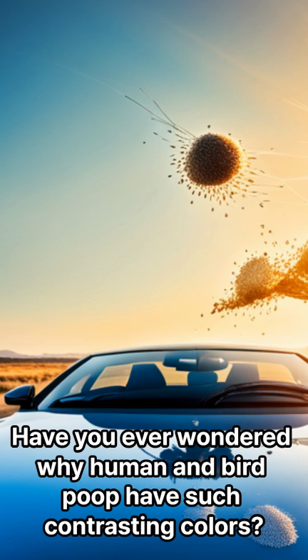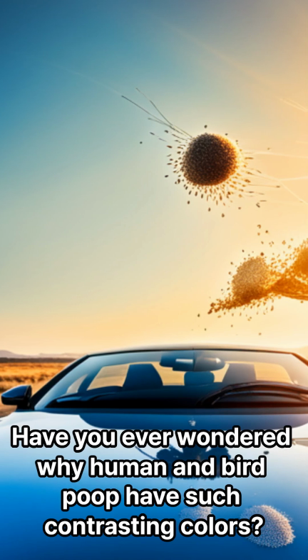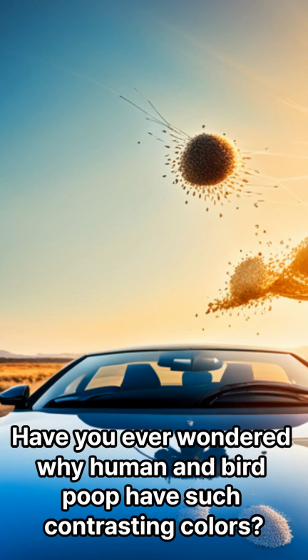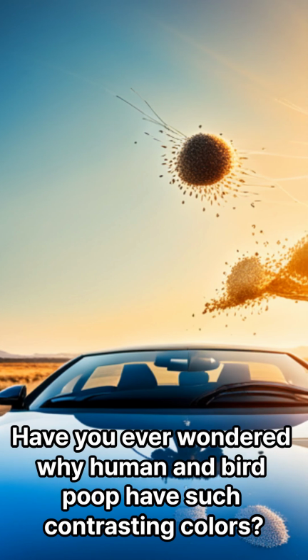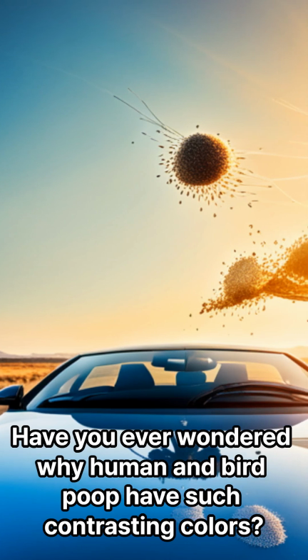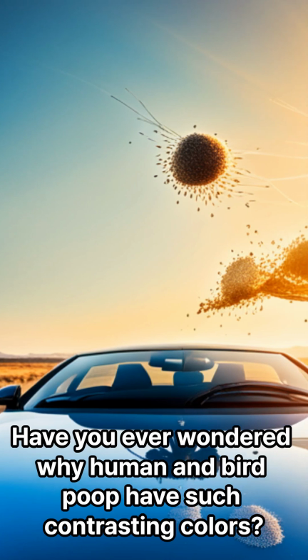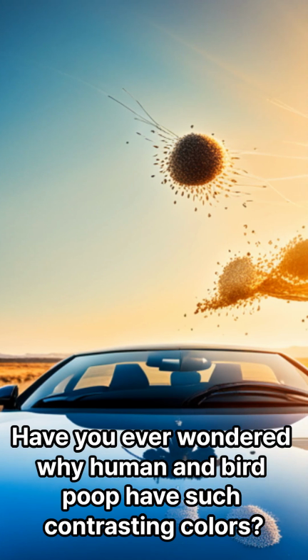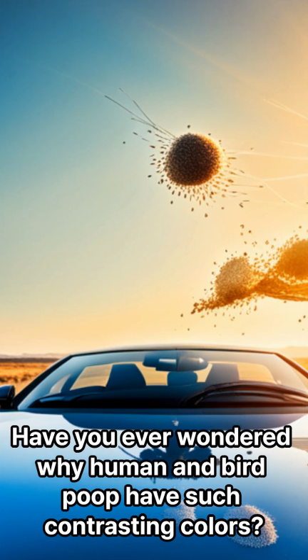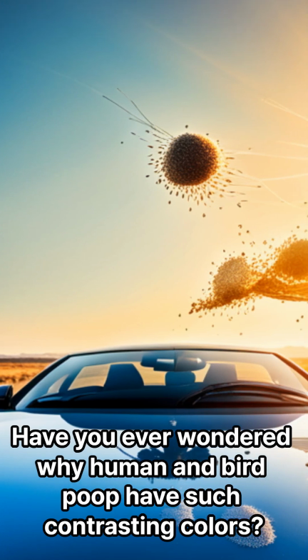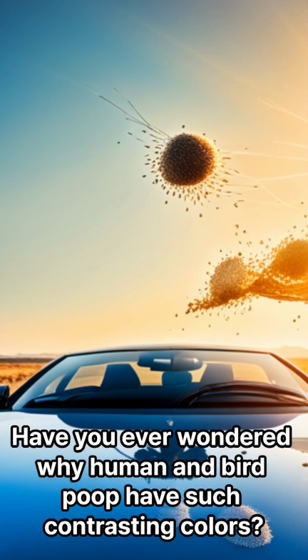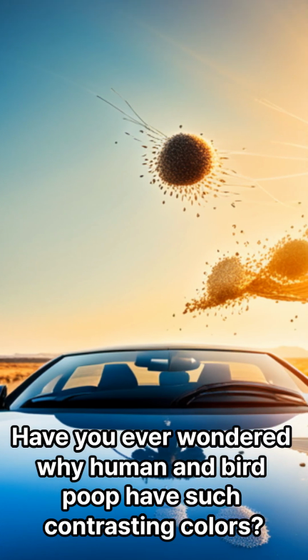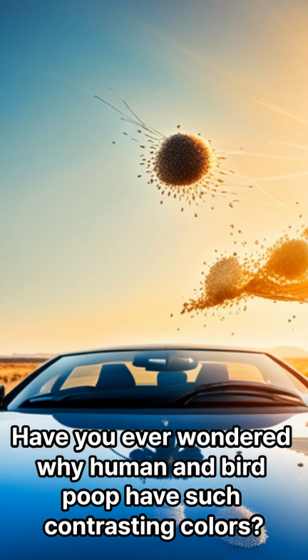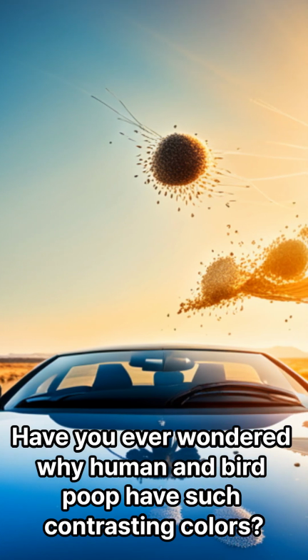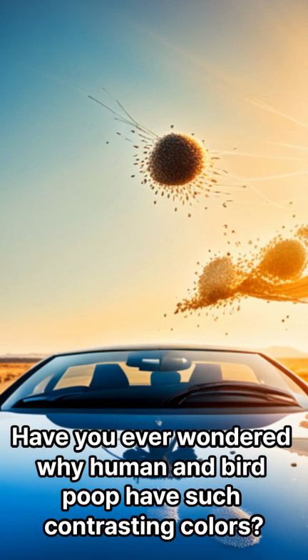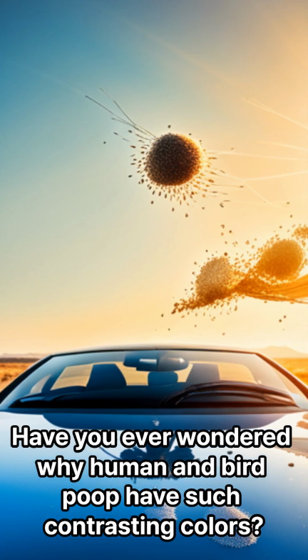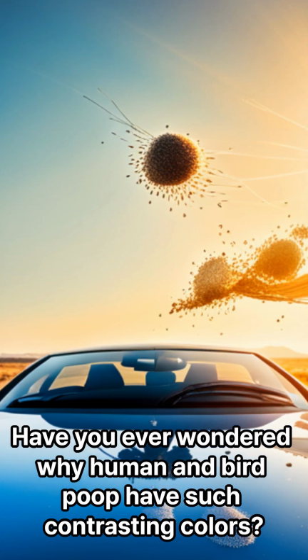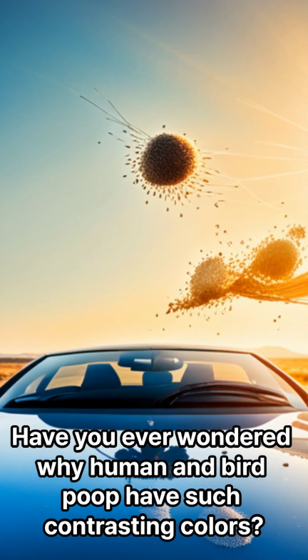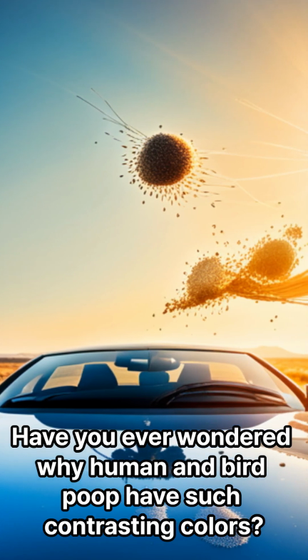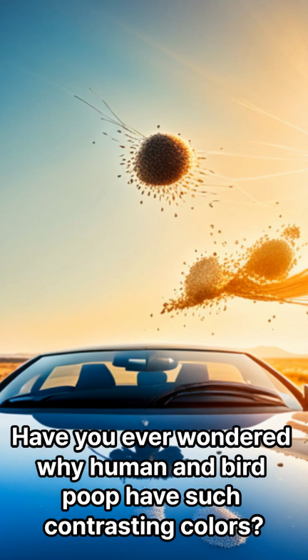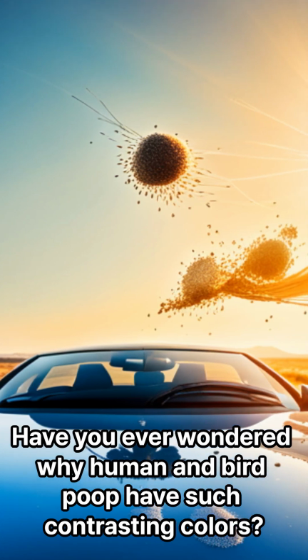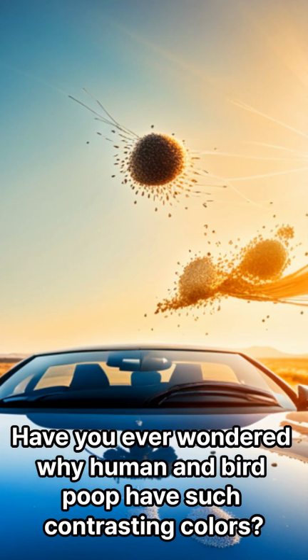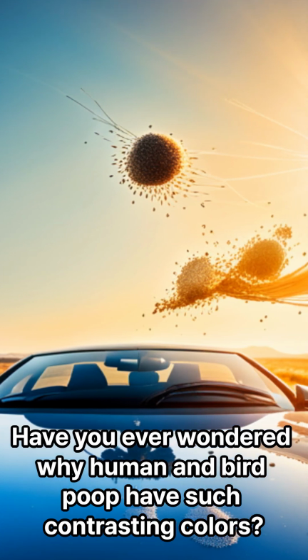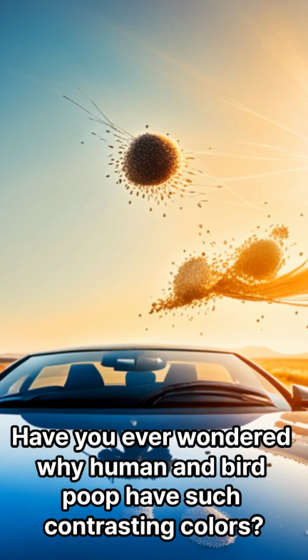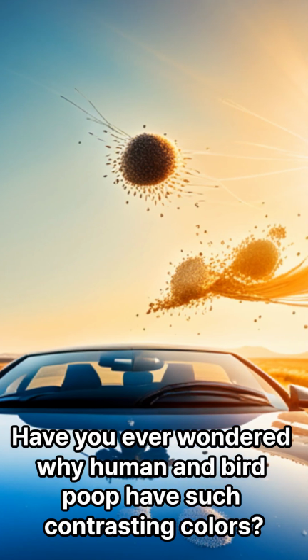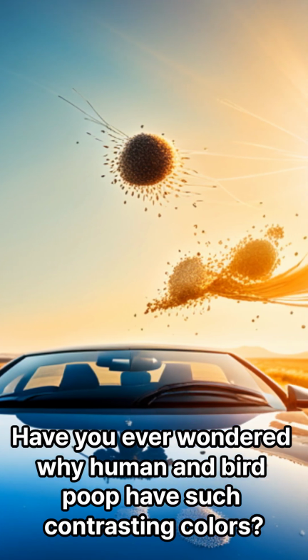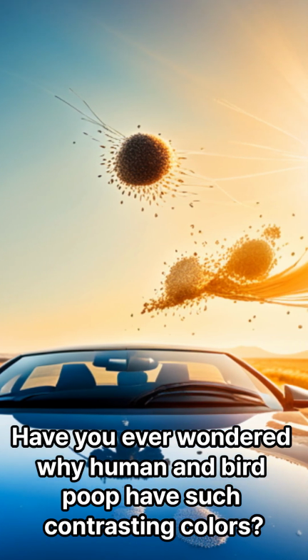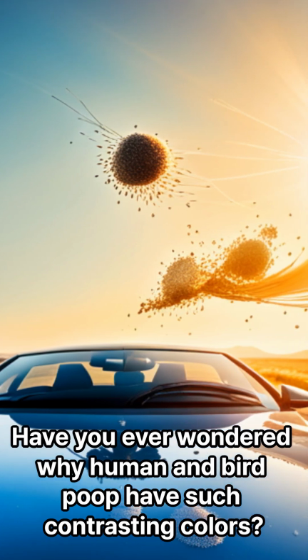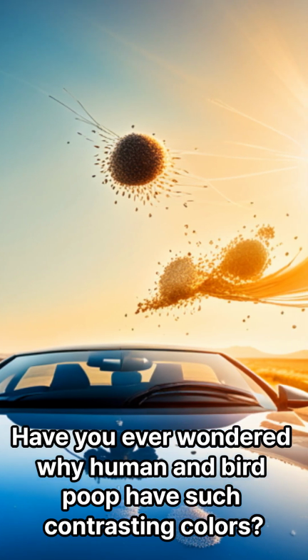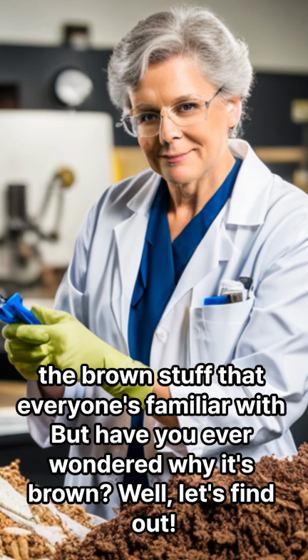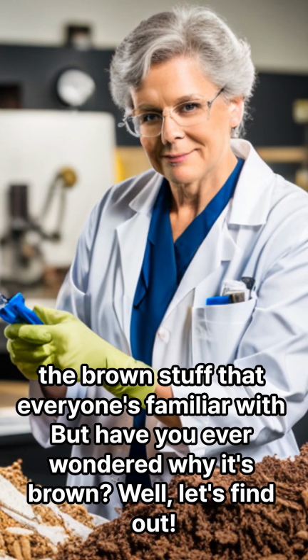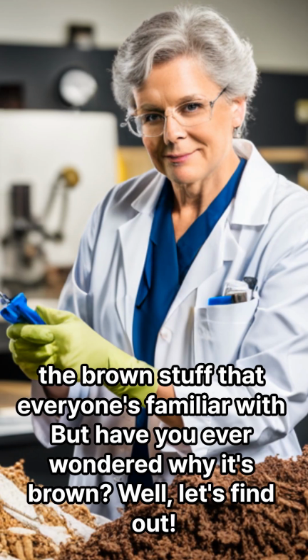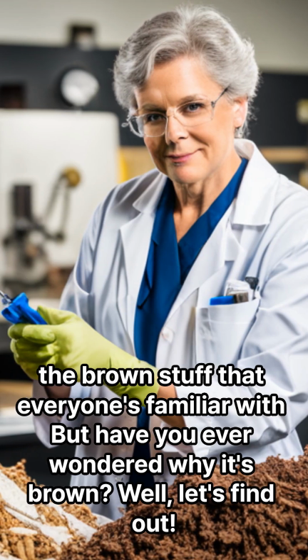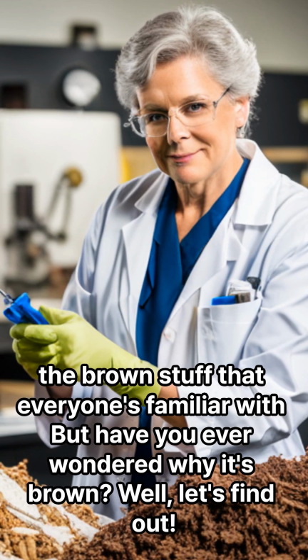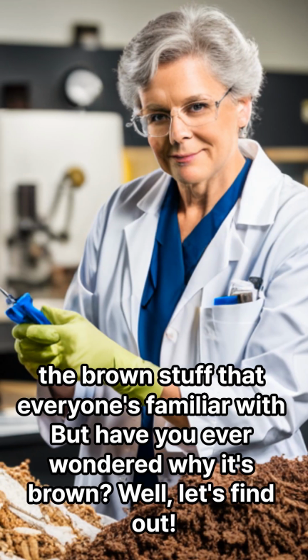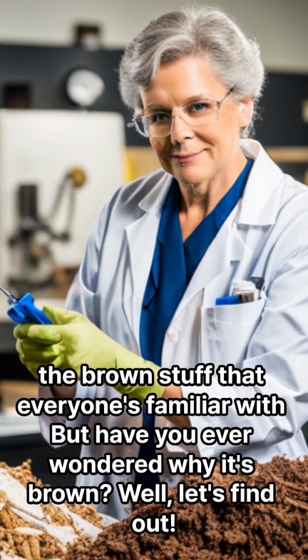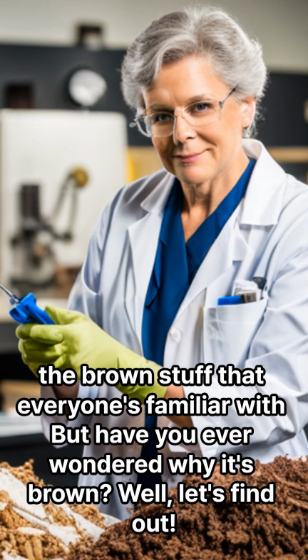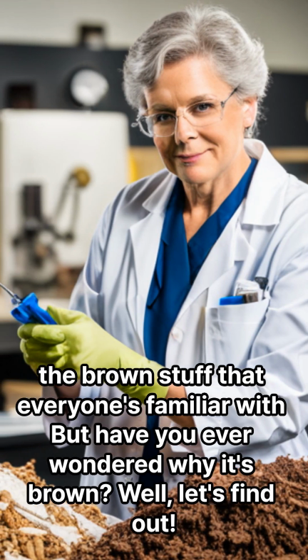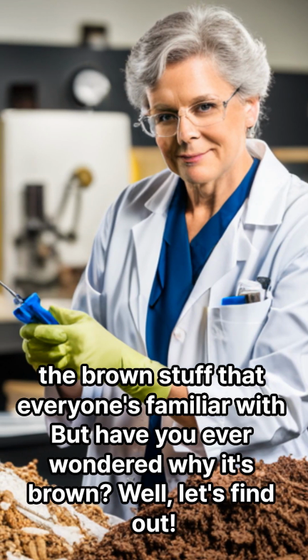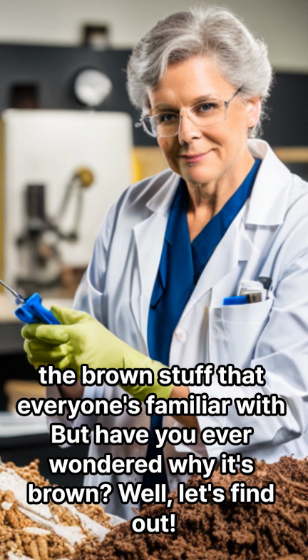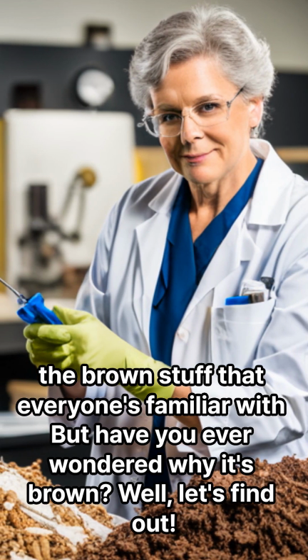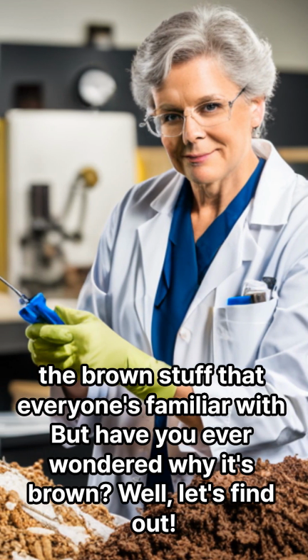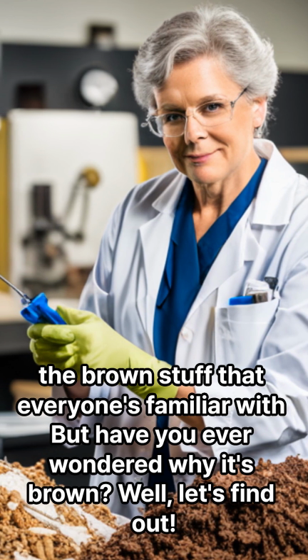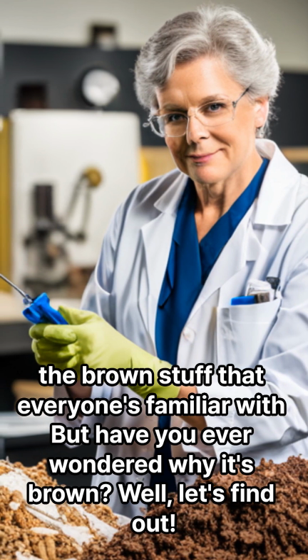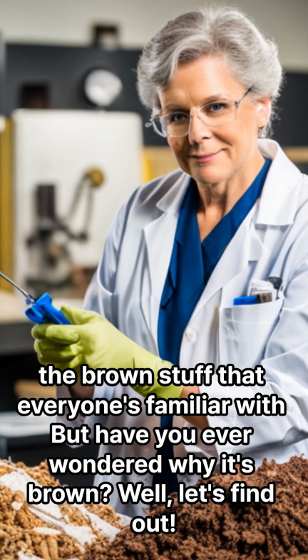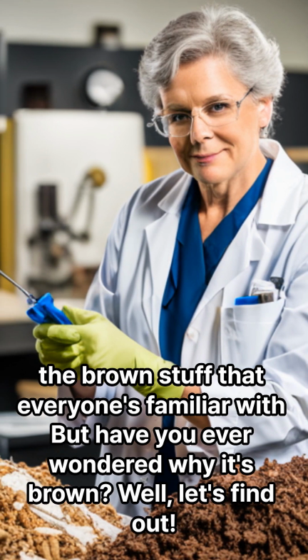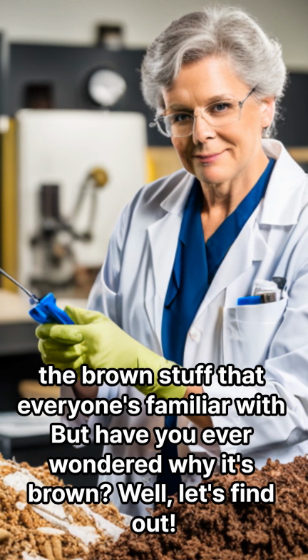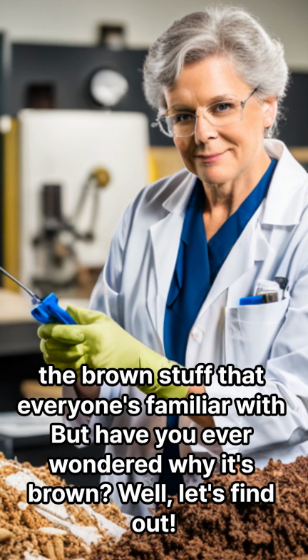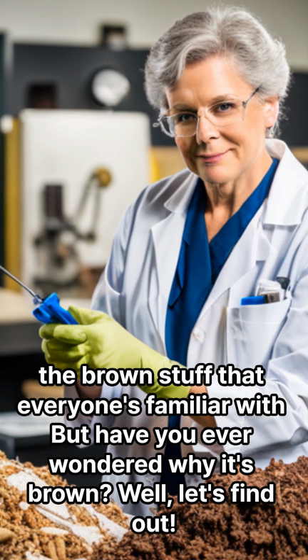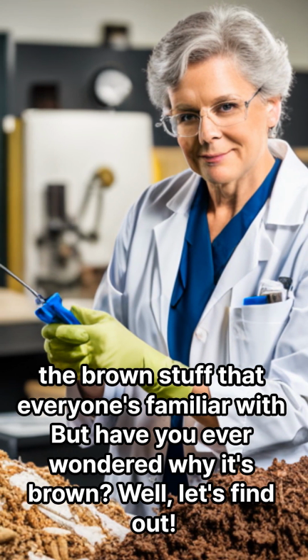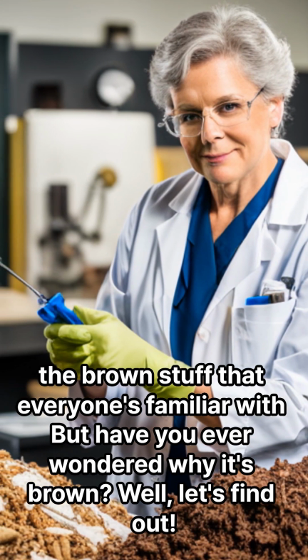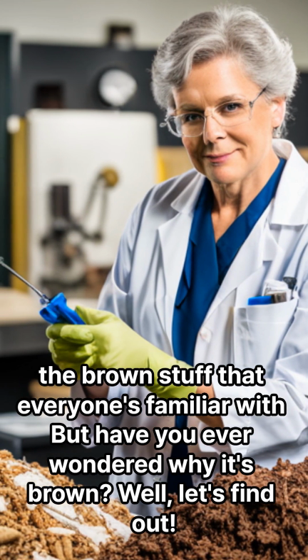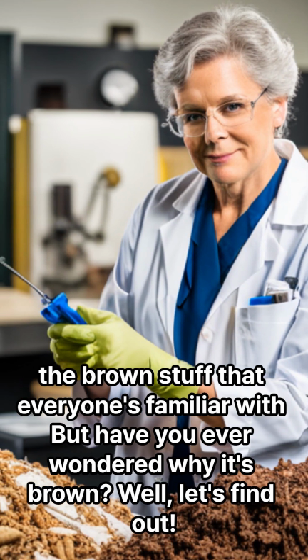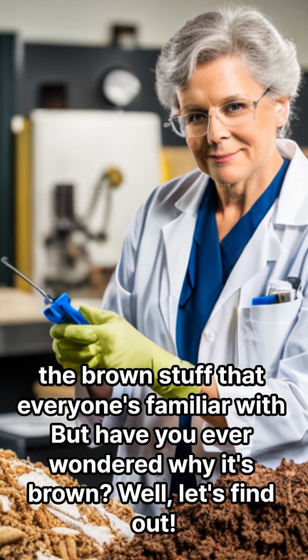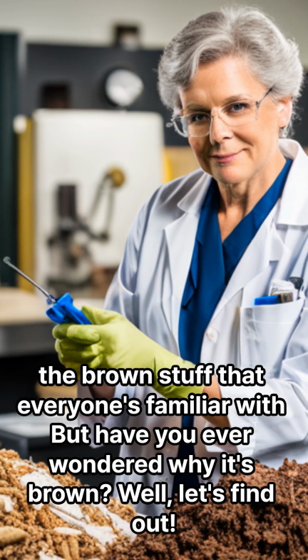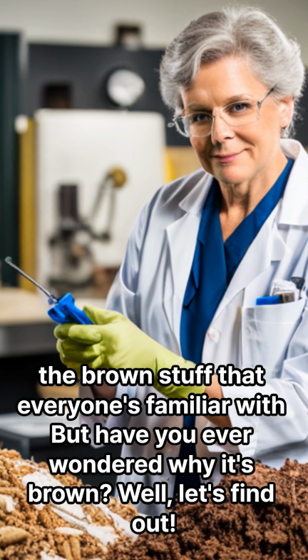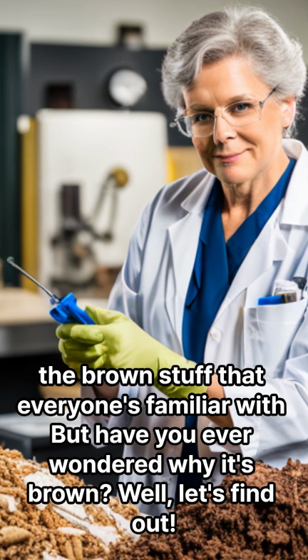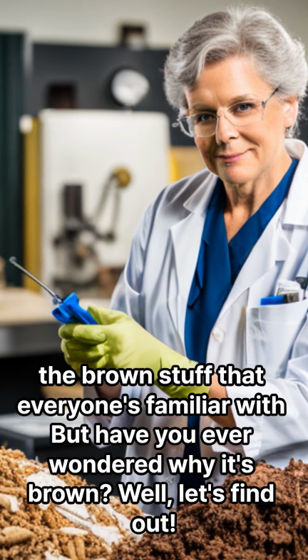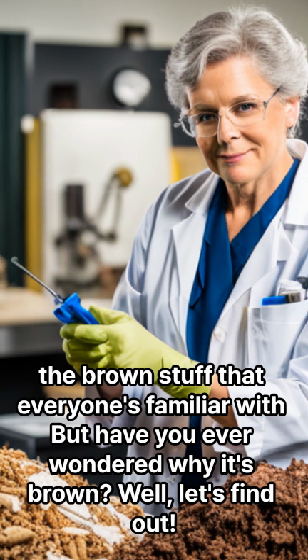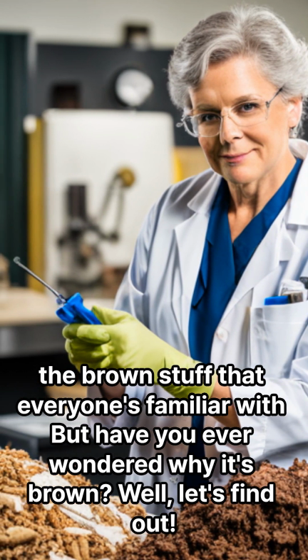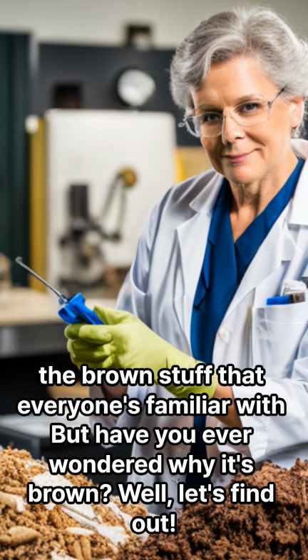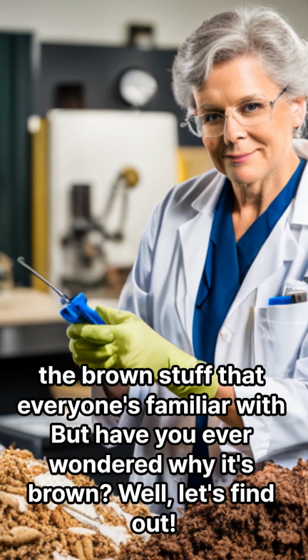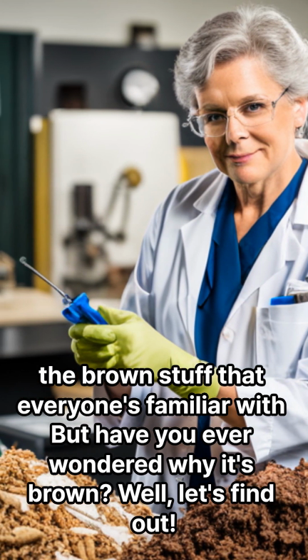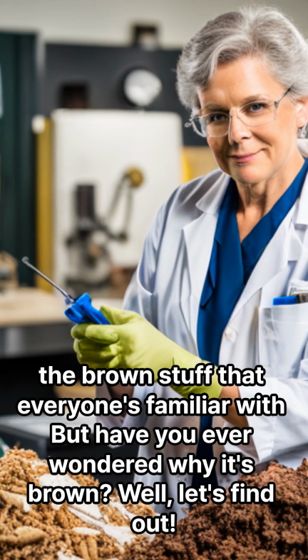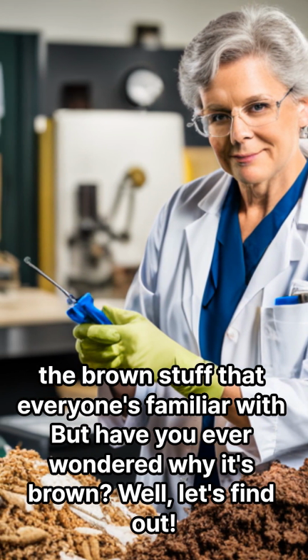Have you ever wondered why human and bird poop have such contrasting colors? The brown stuff that everyone's familiar with — but have you ever wondered why it's brown? Well, let's find out.